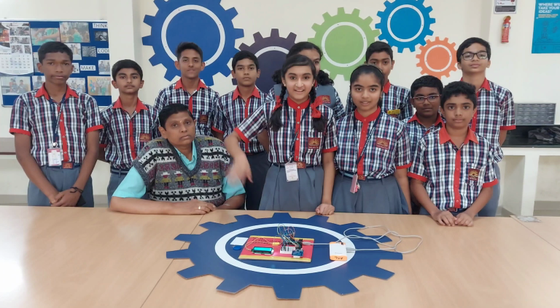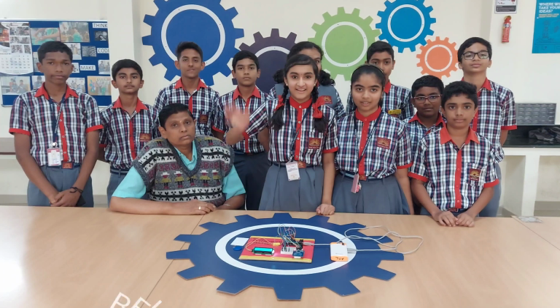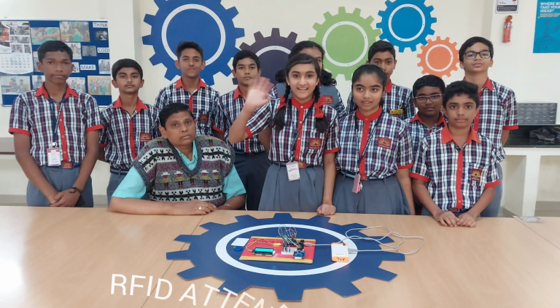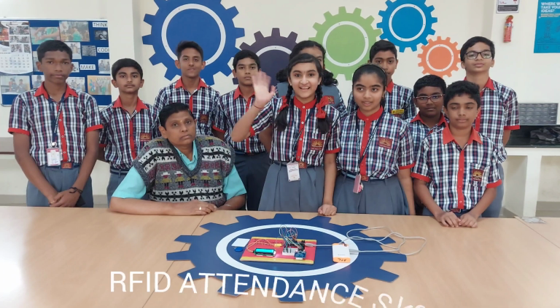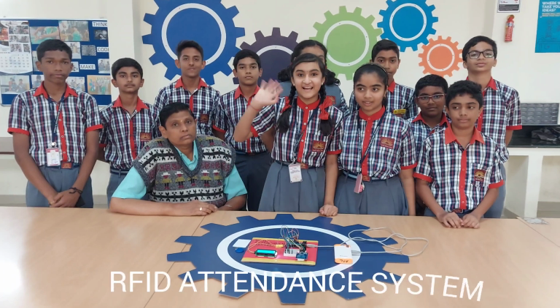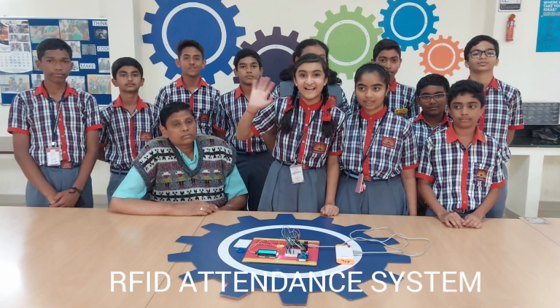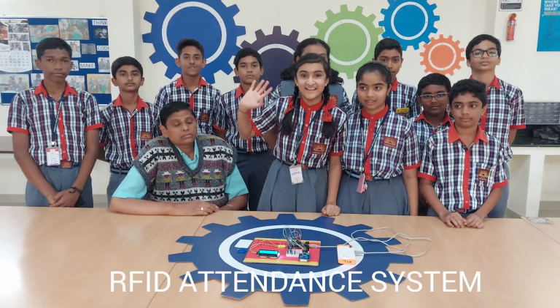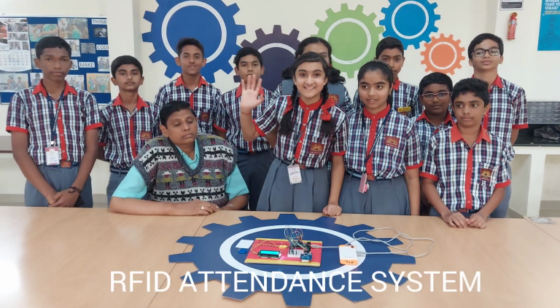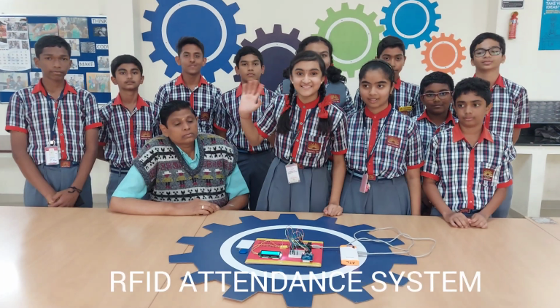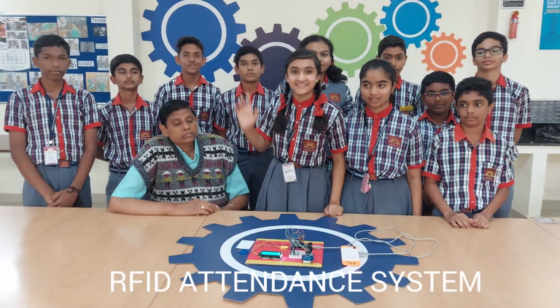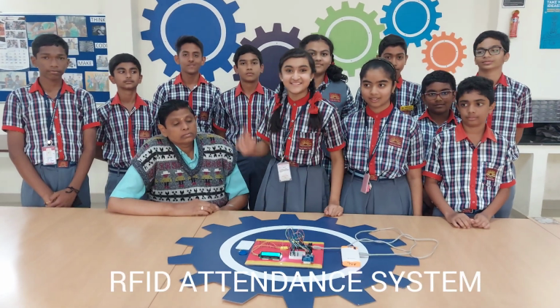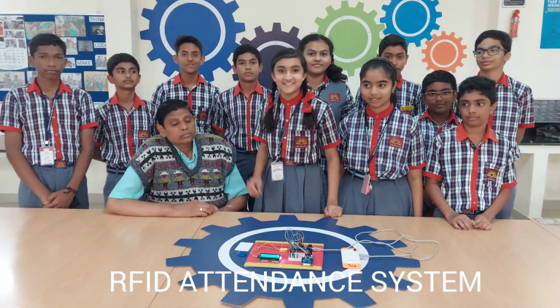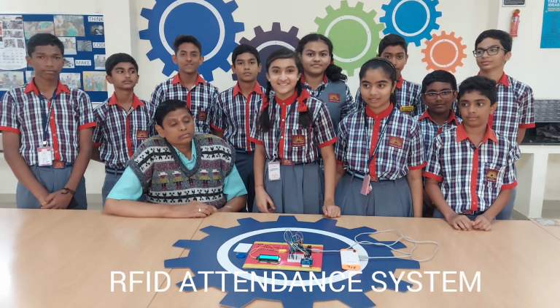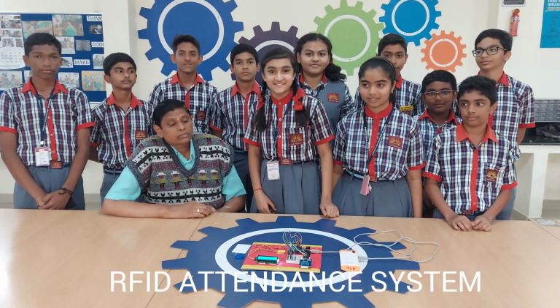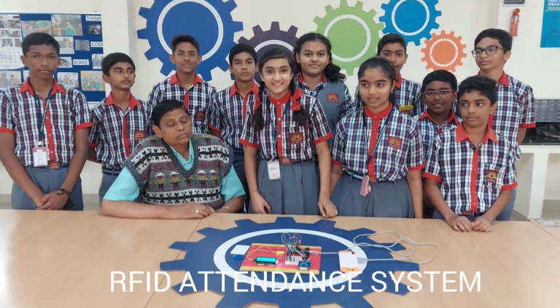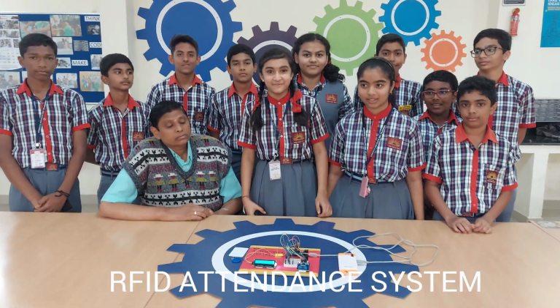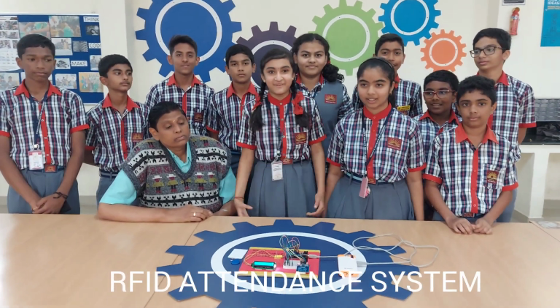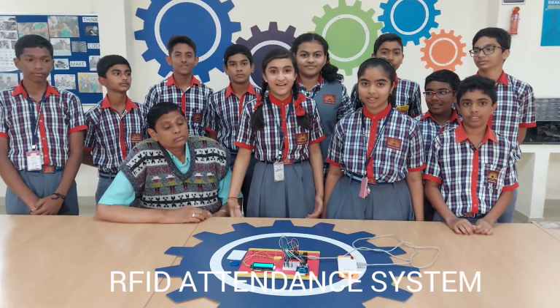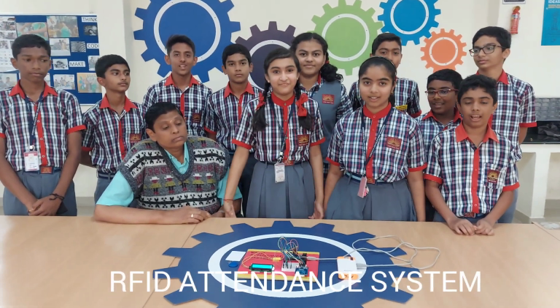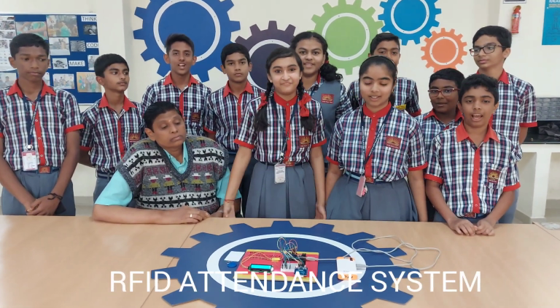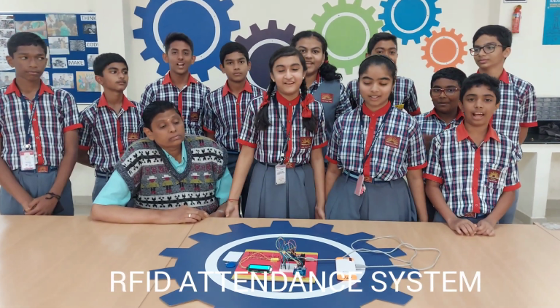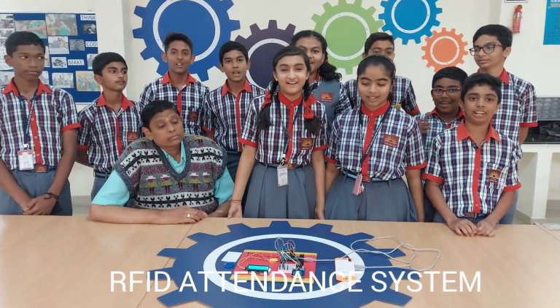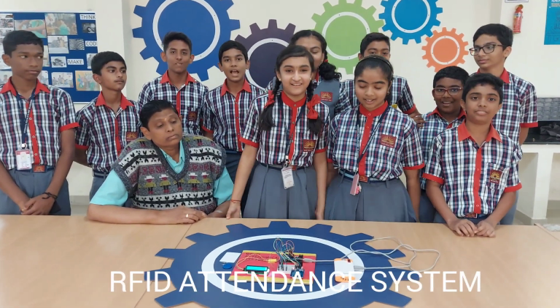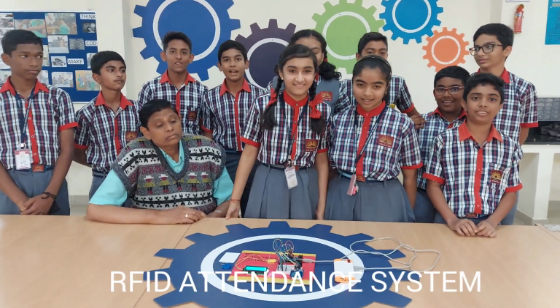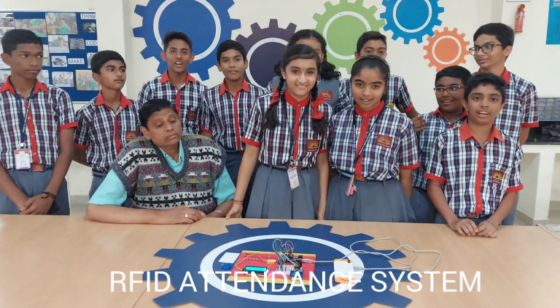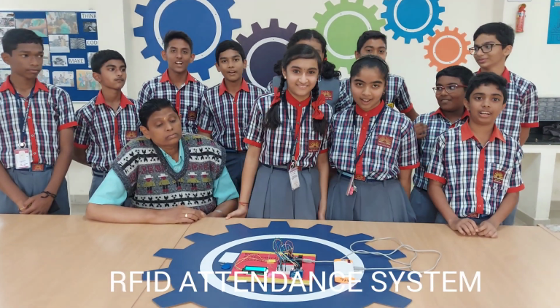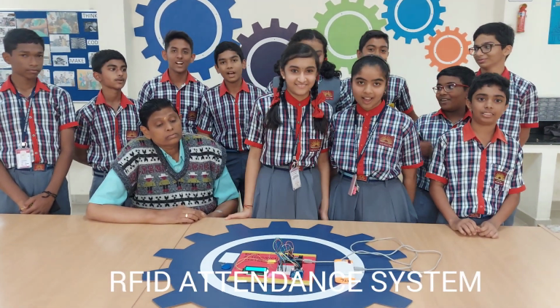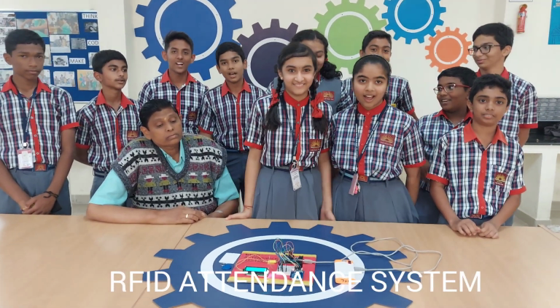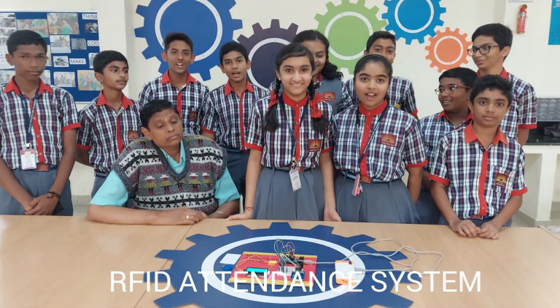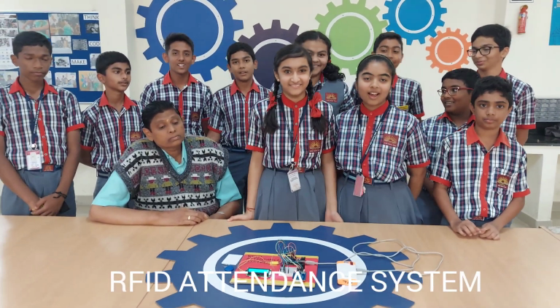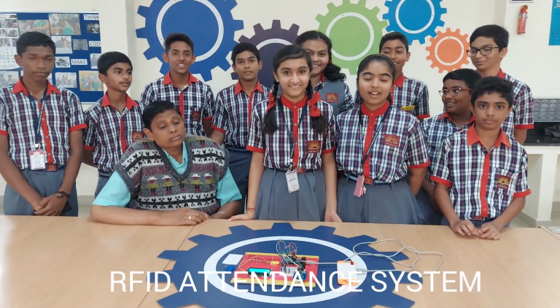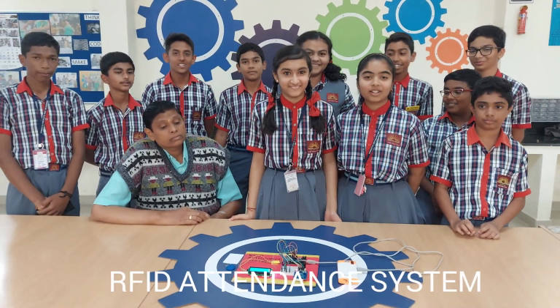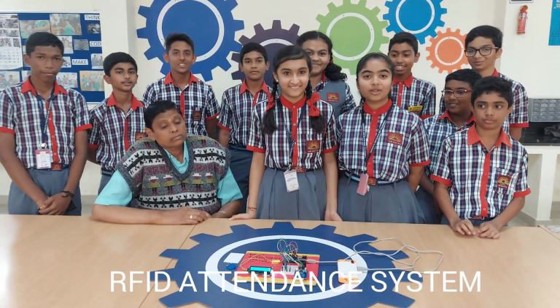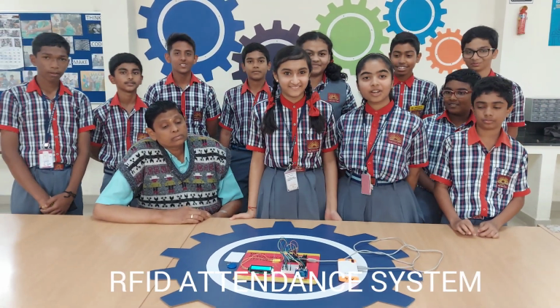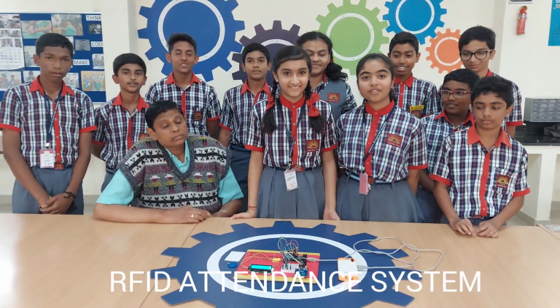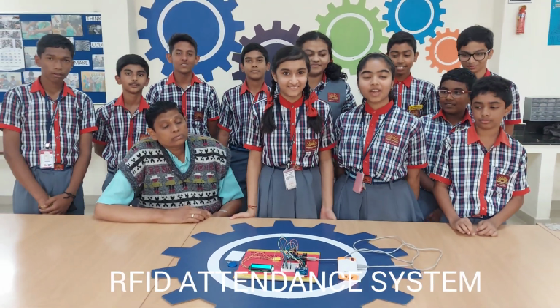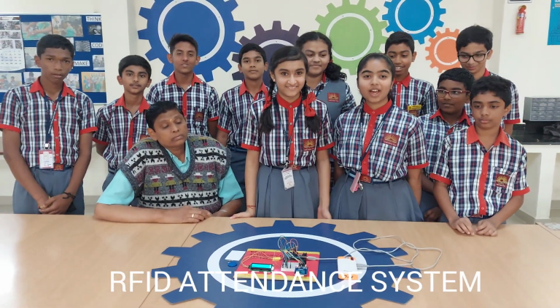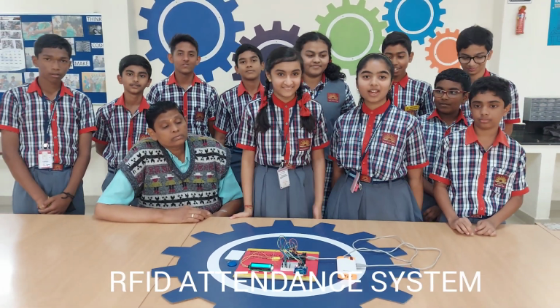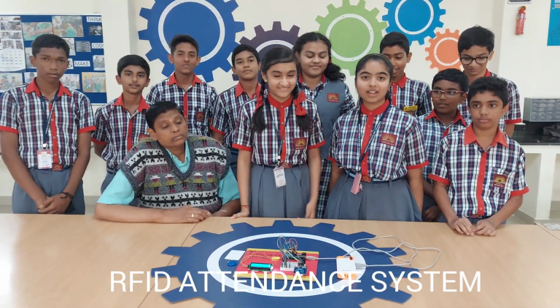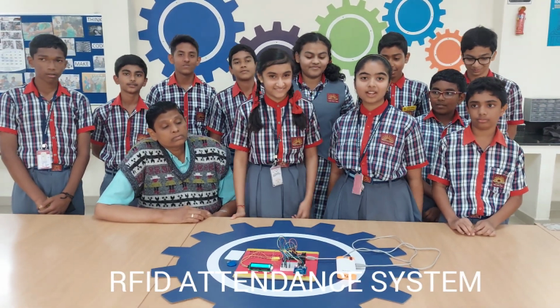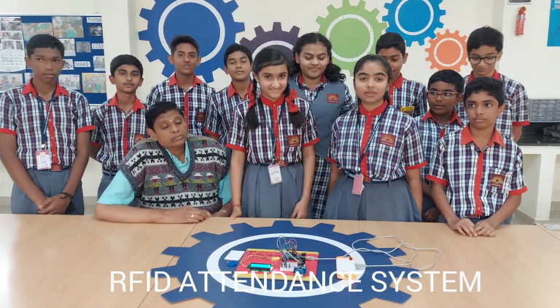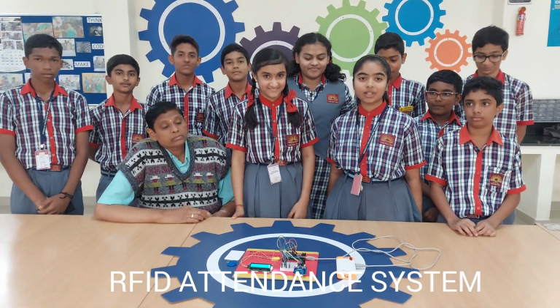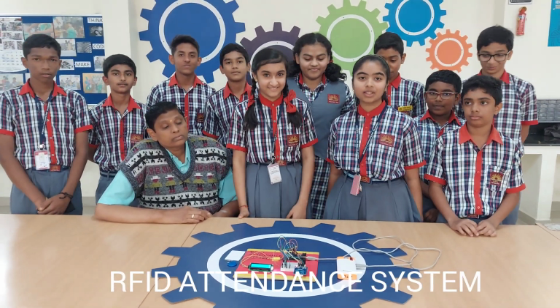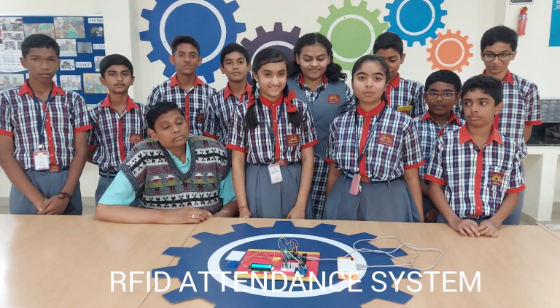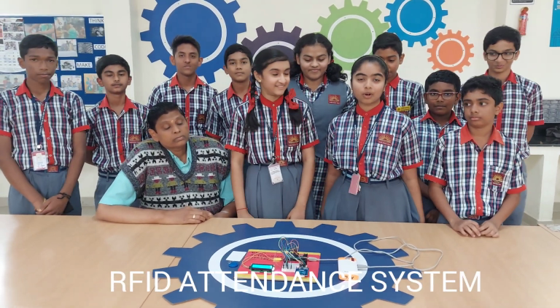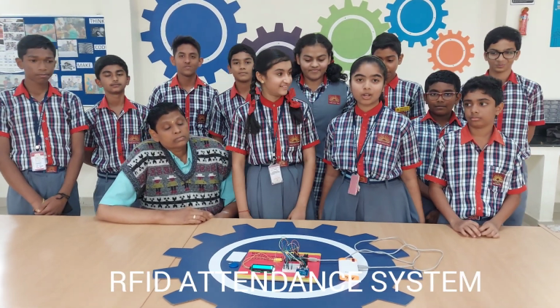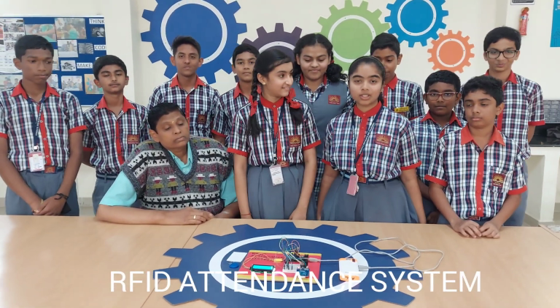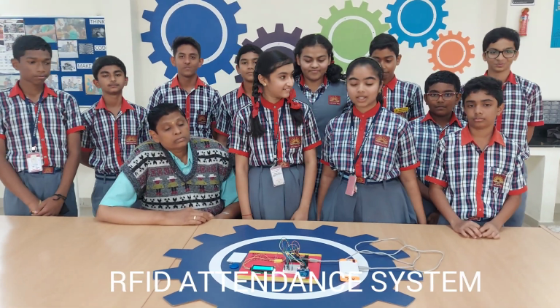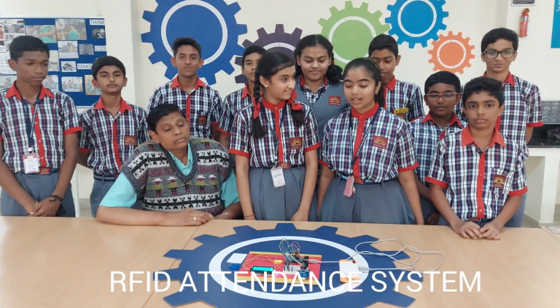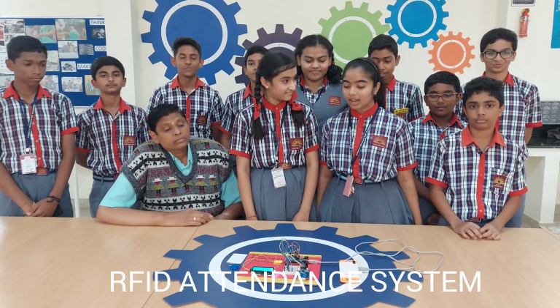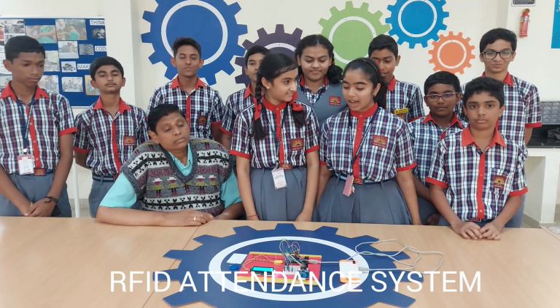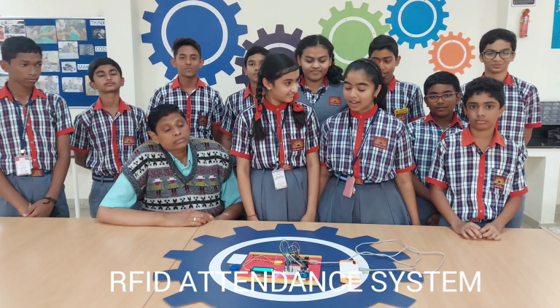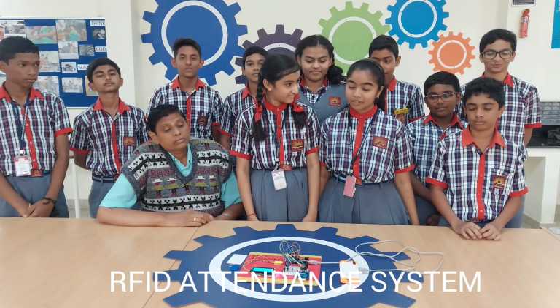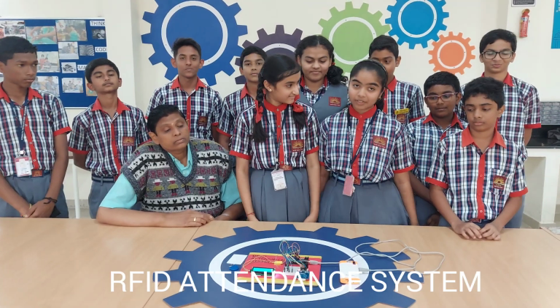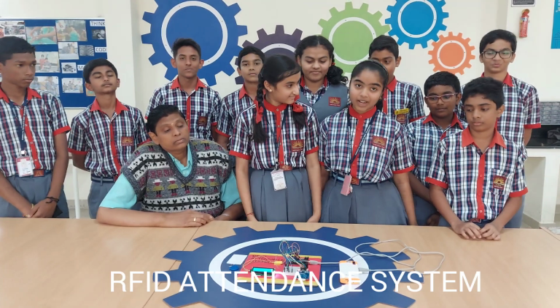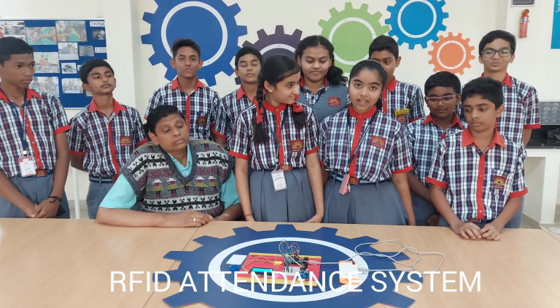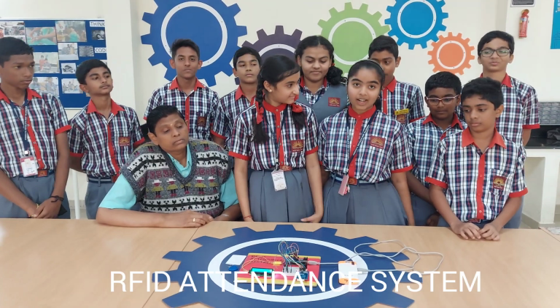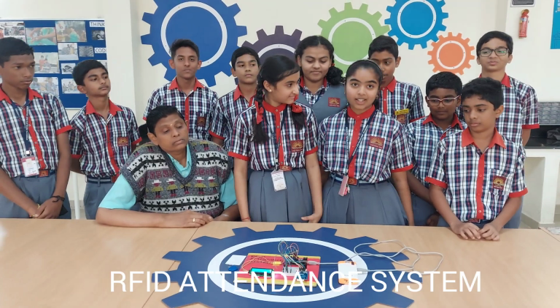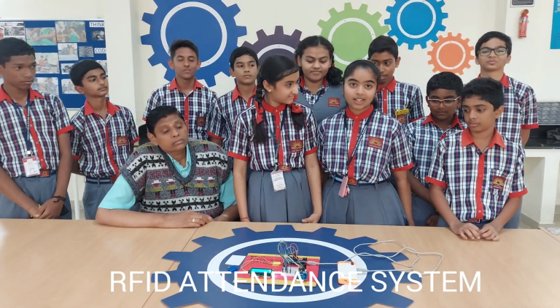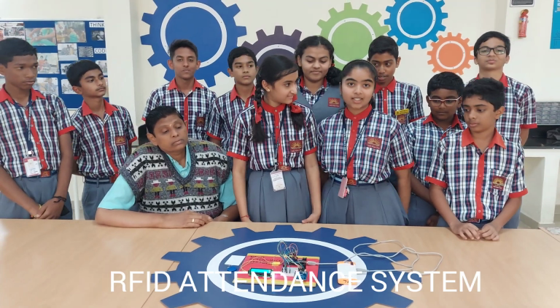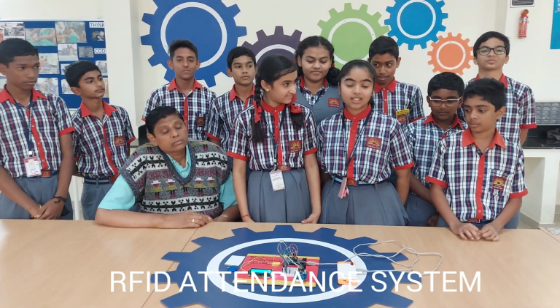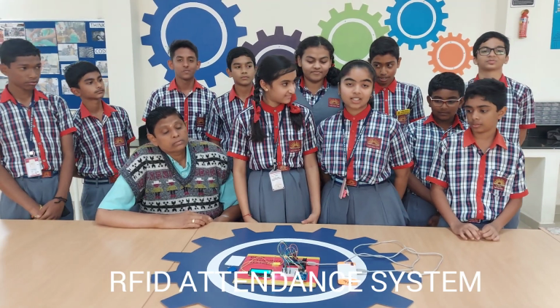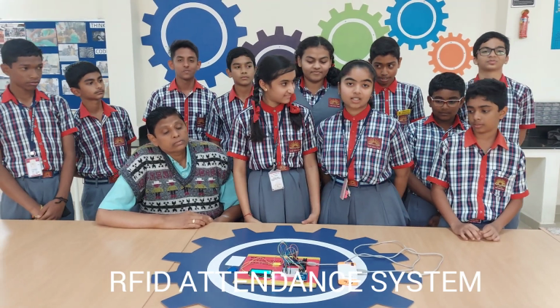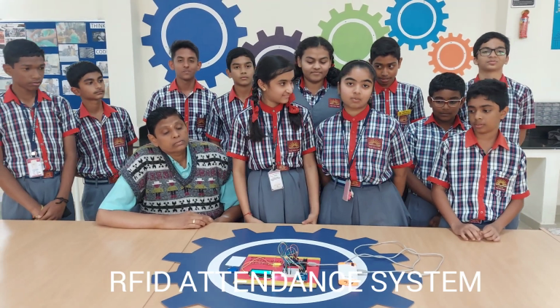Hey guys, this is TV and today we are here with the project RFID Identity System.